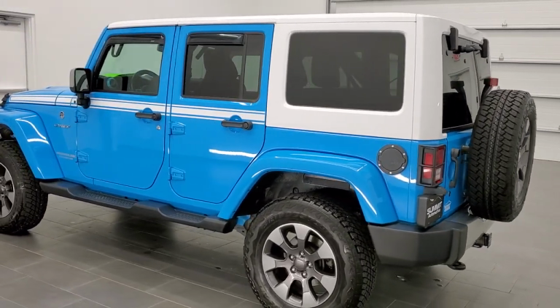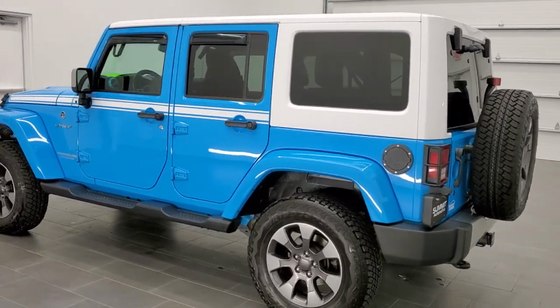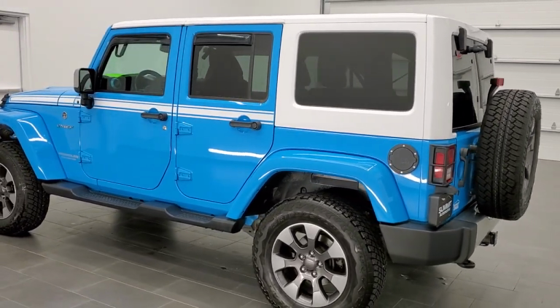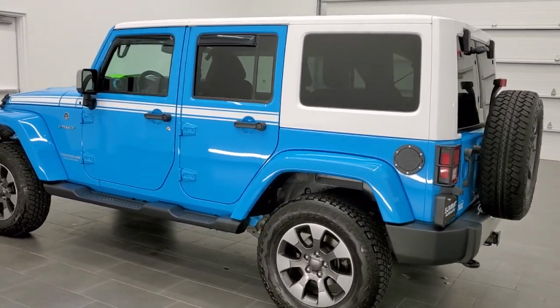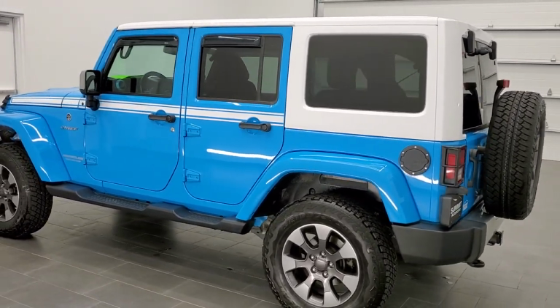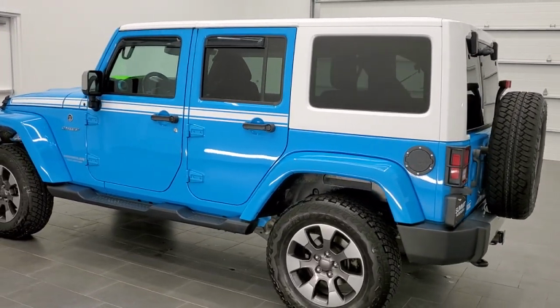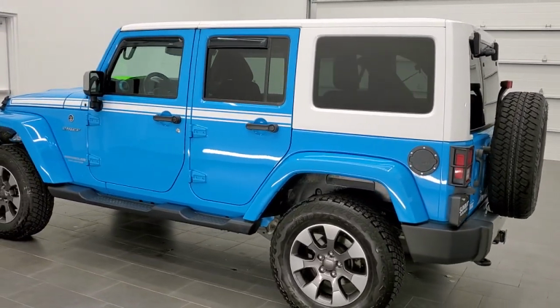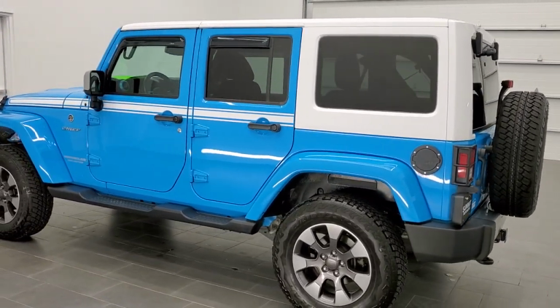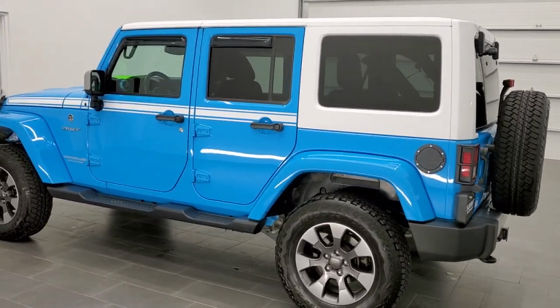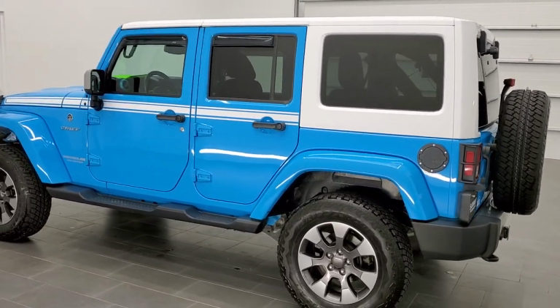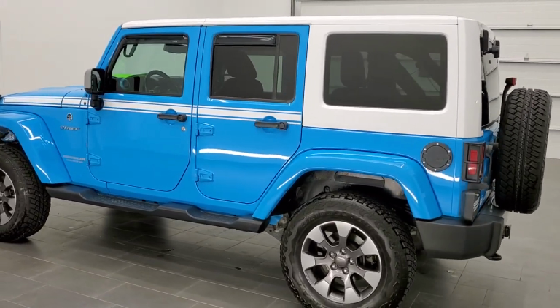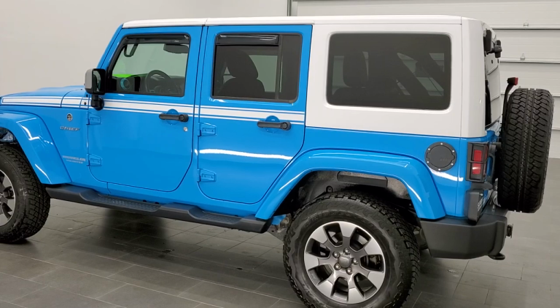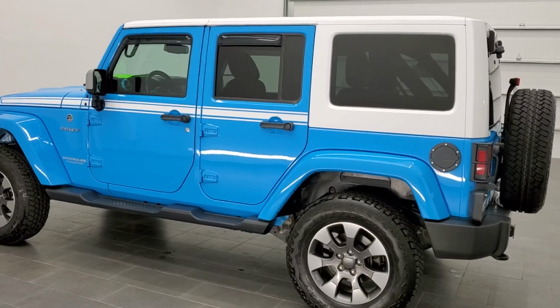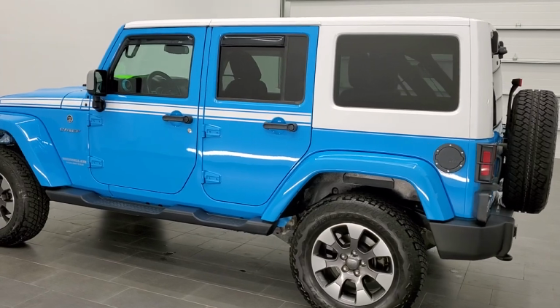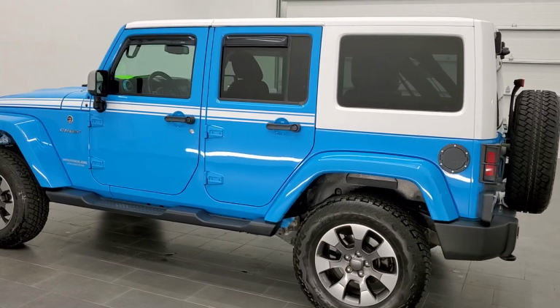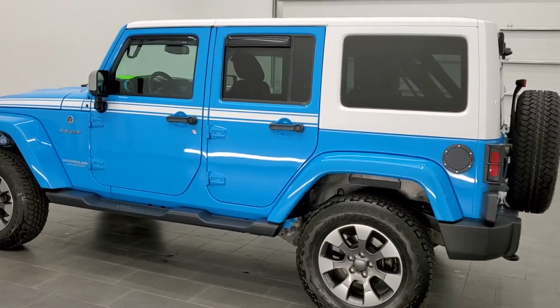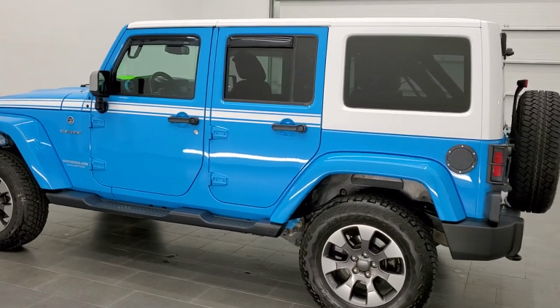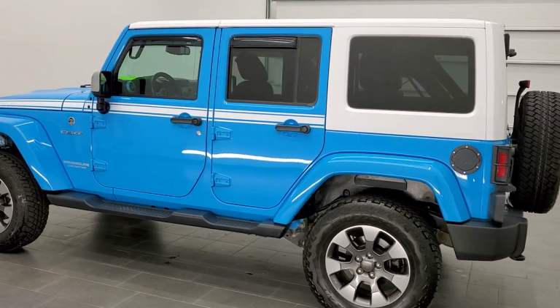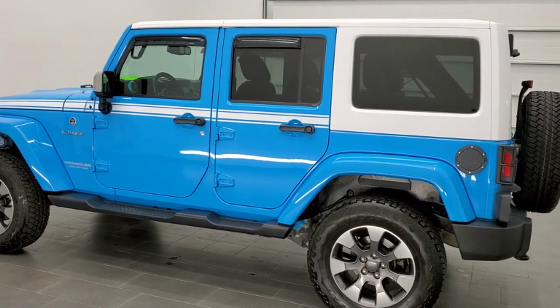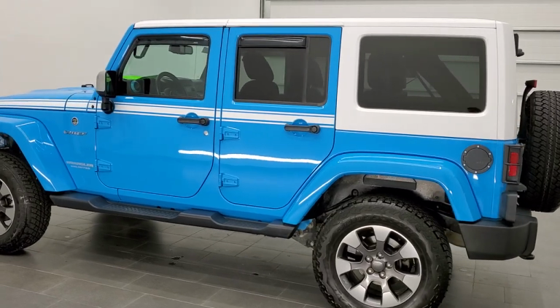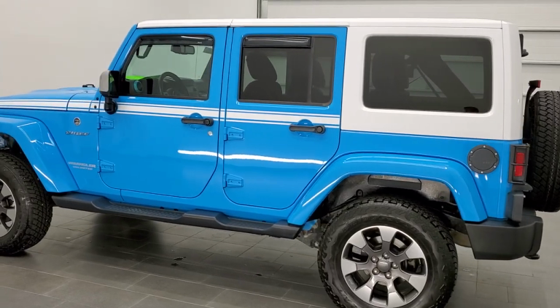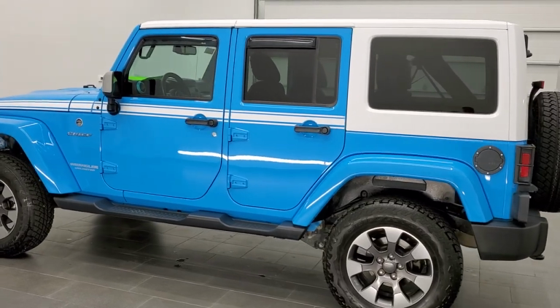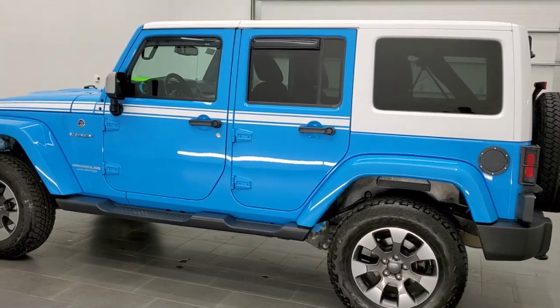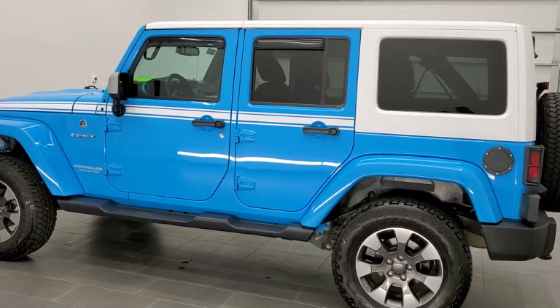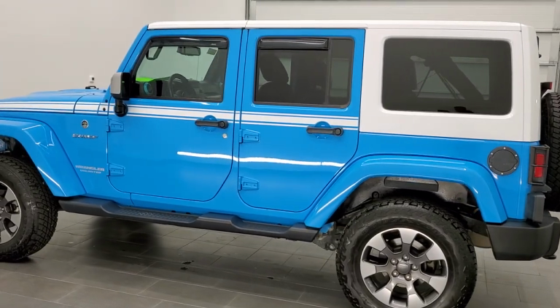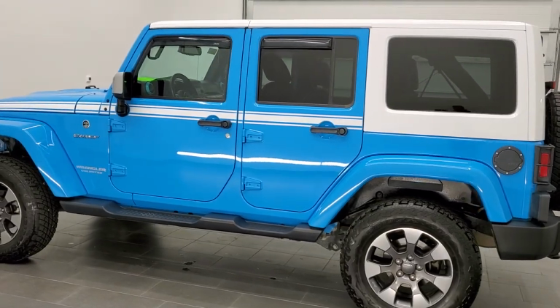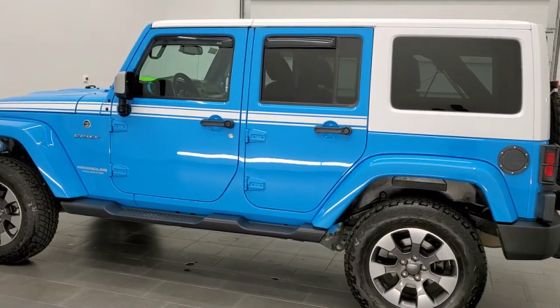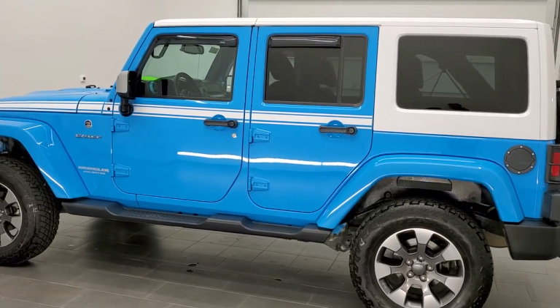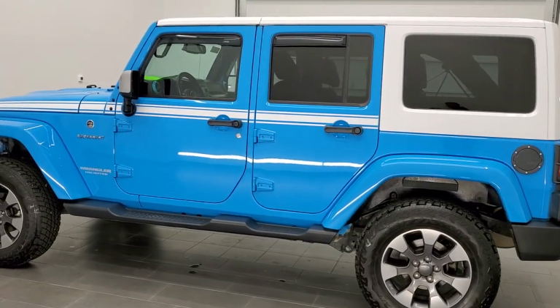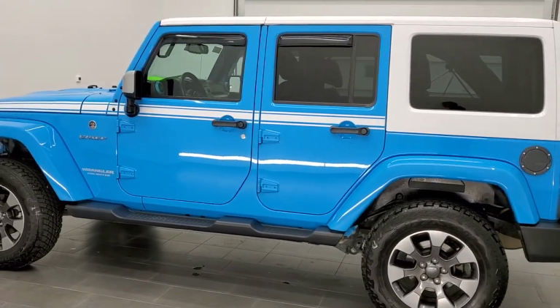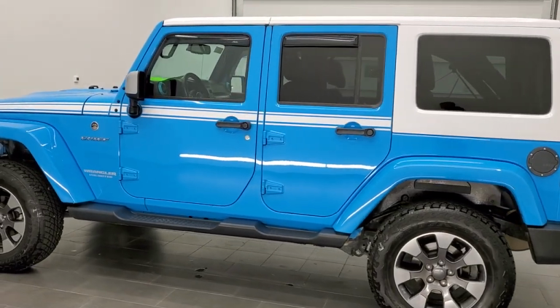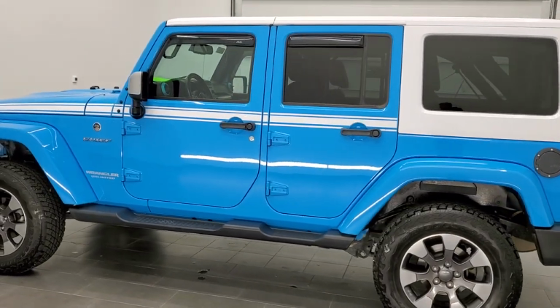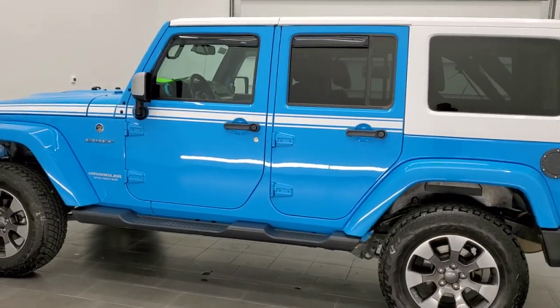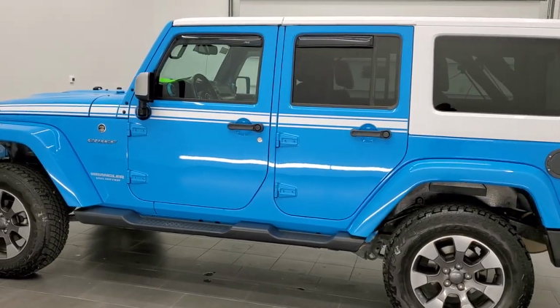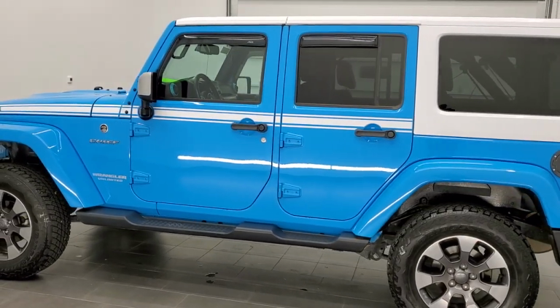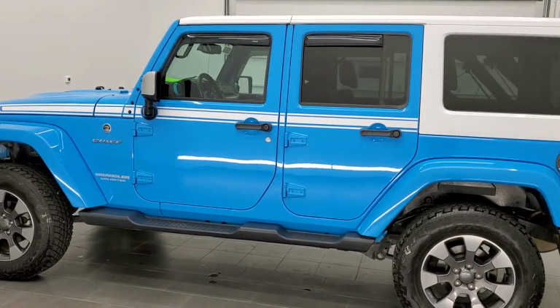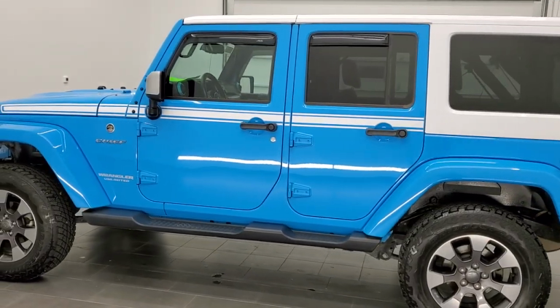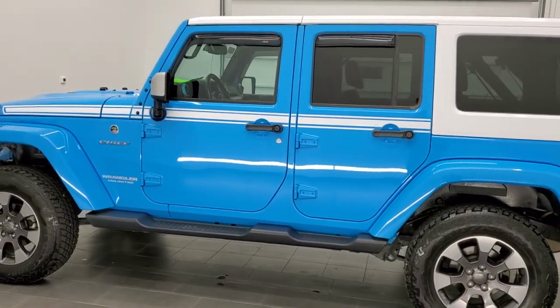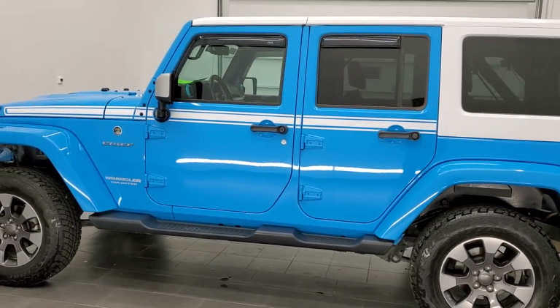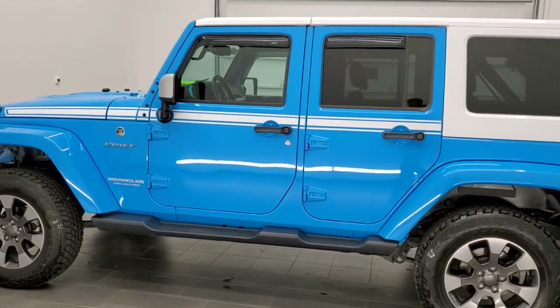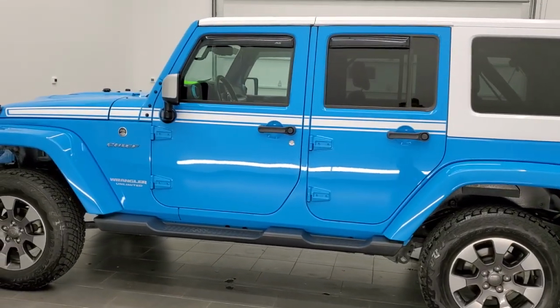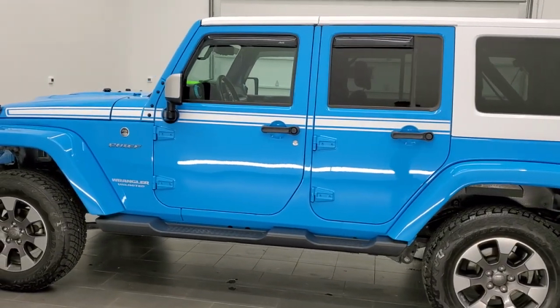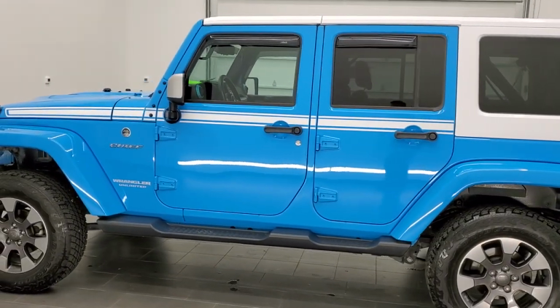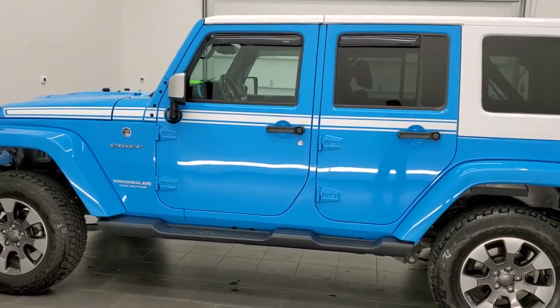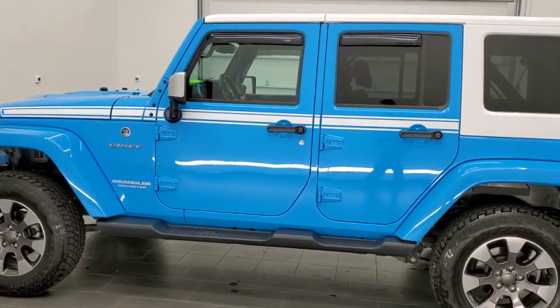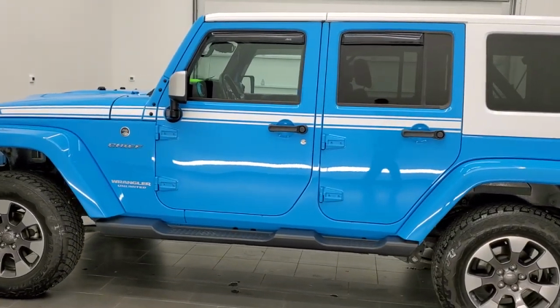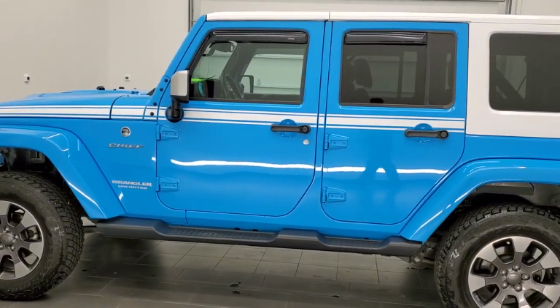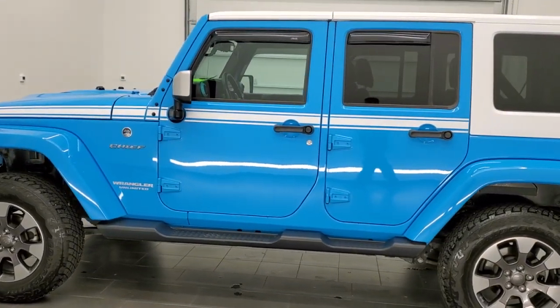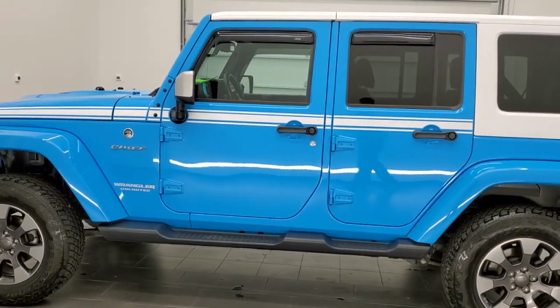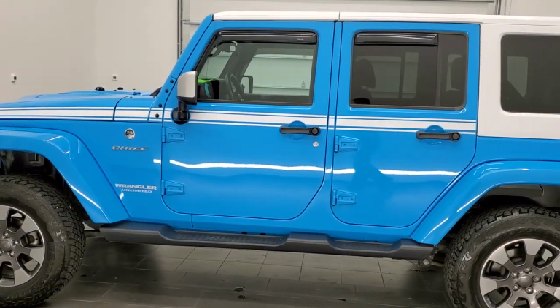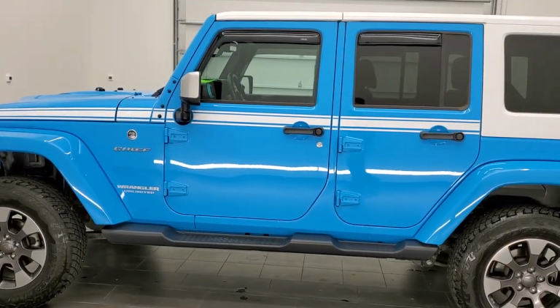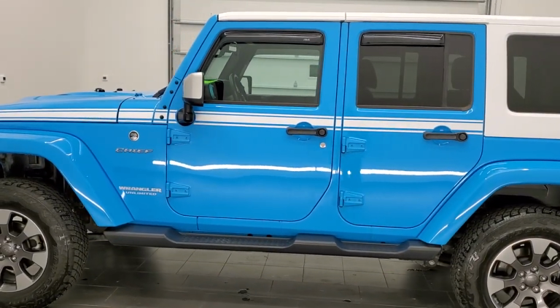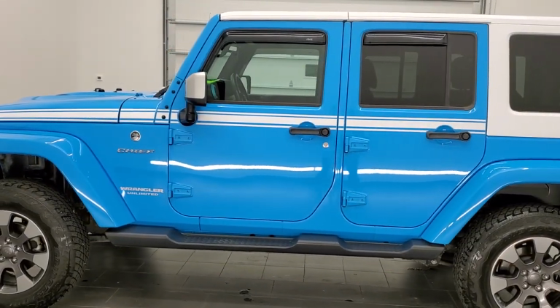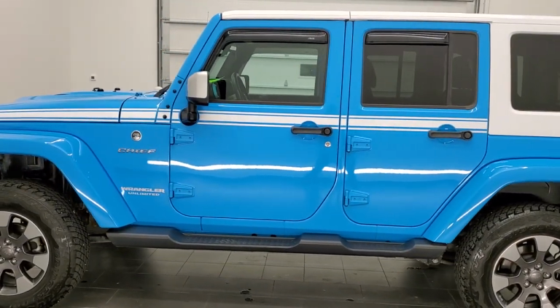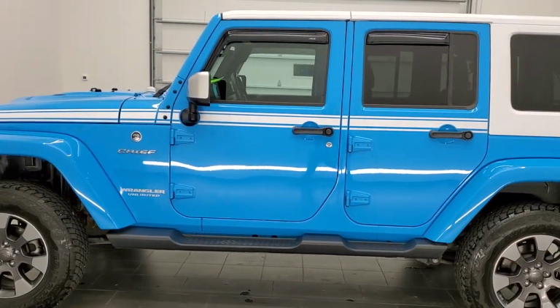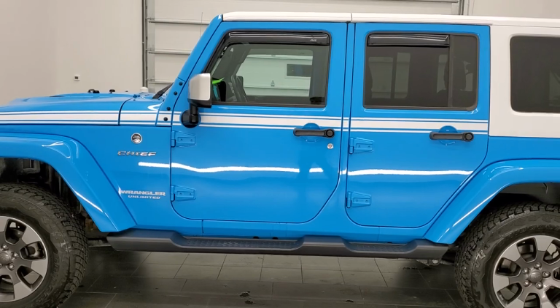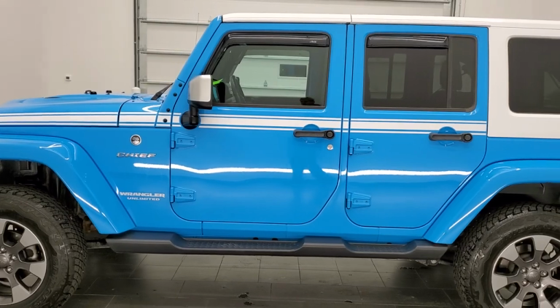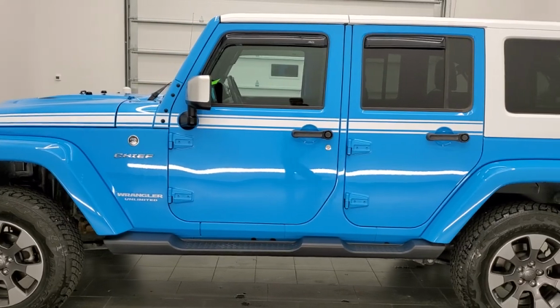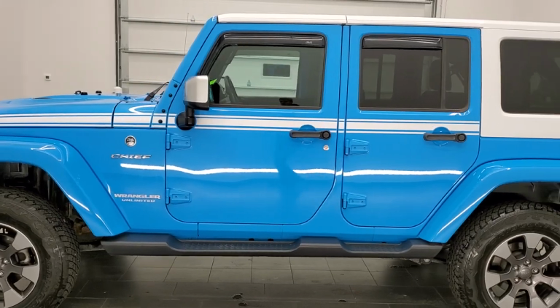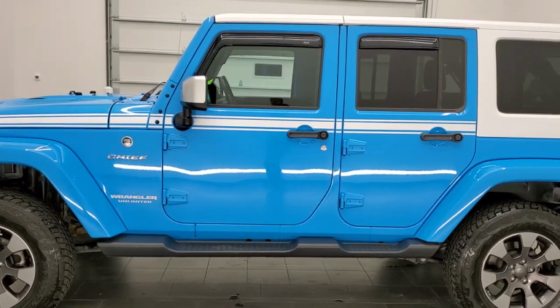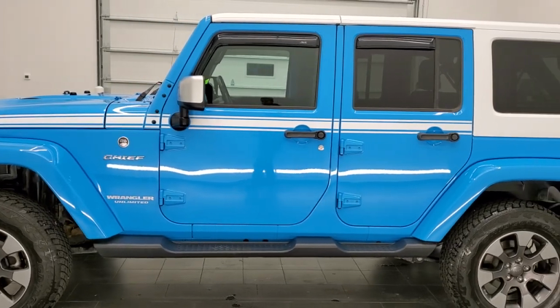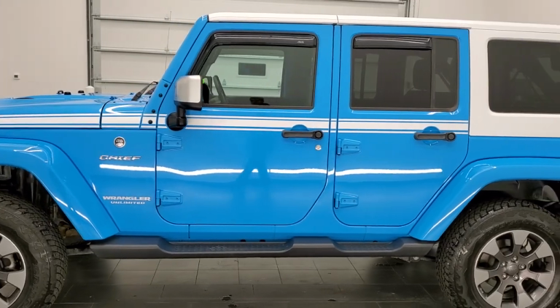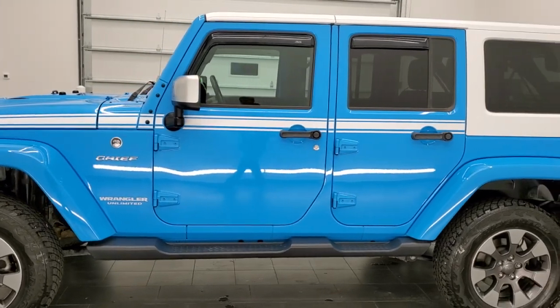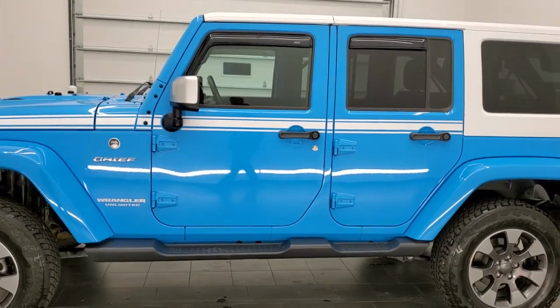It has a fresh oil and filter change. All the fluids have been checked and topped off and this vehicle is 100% ready to go.